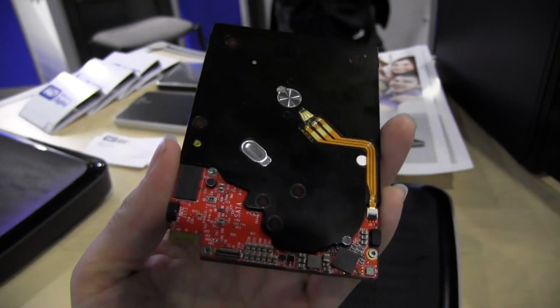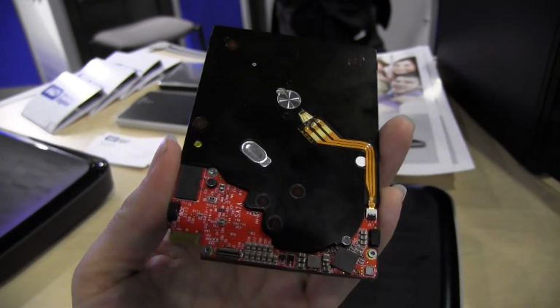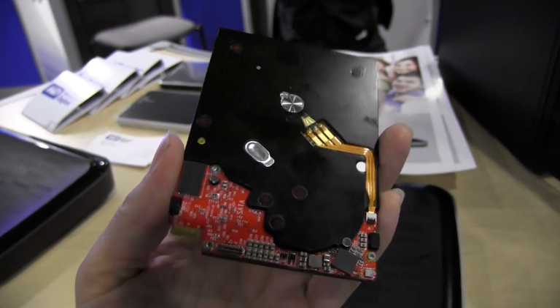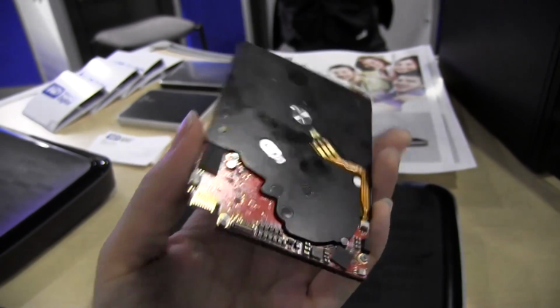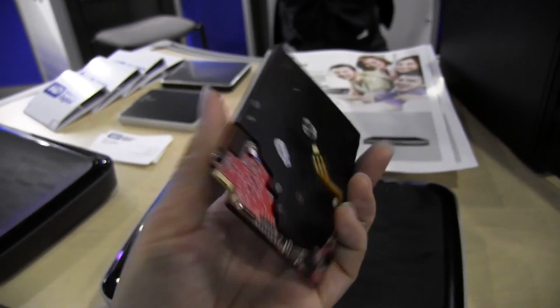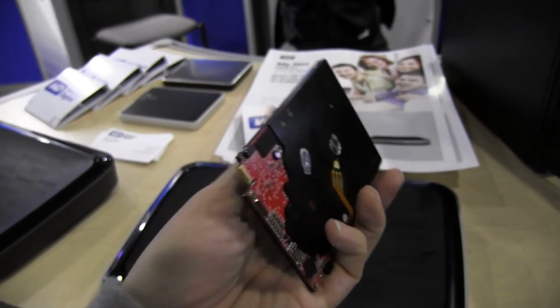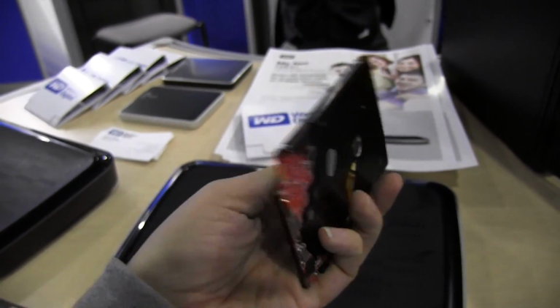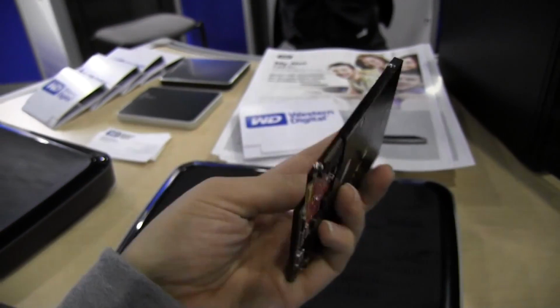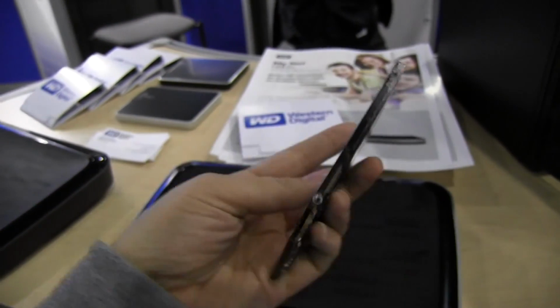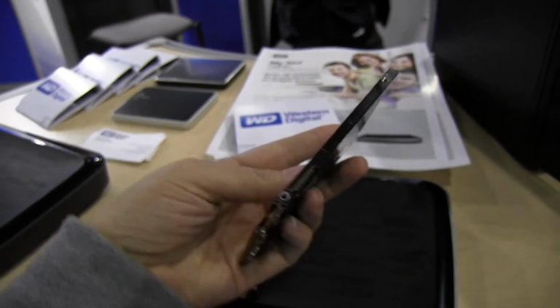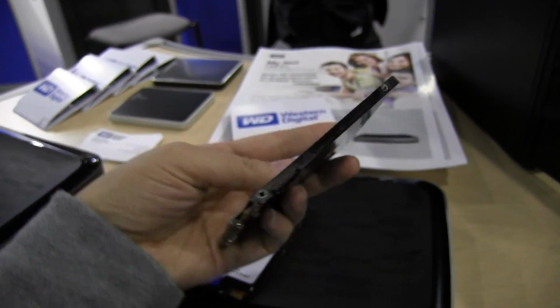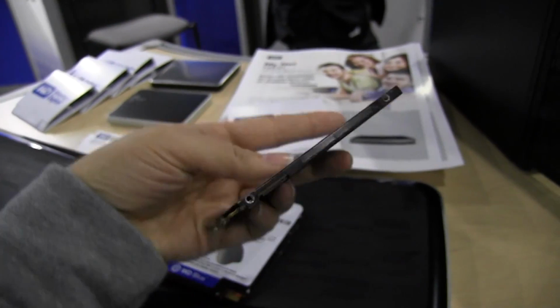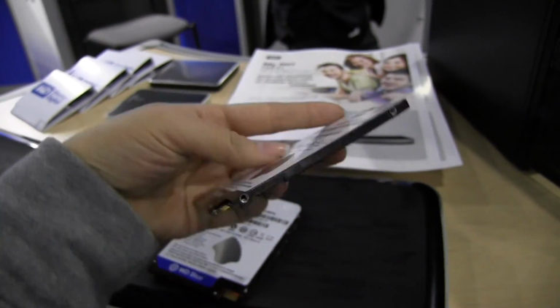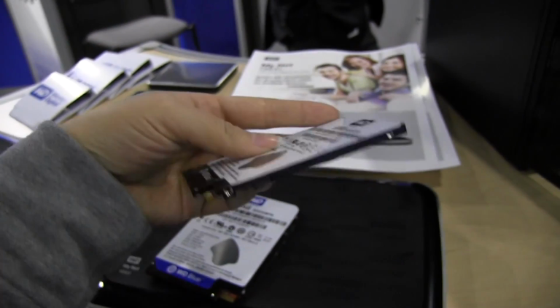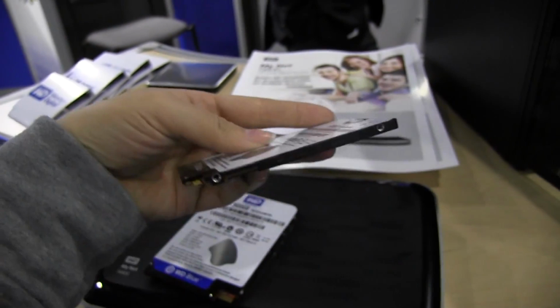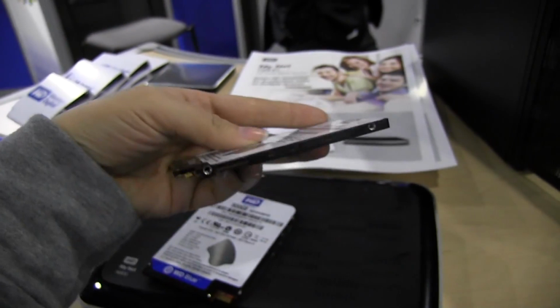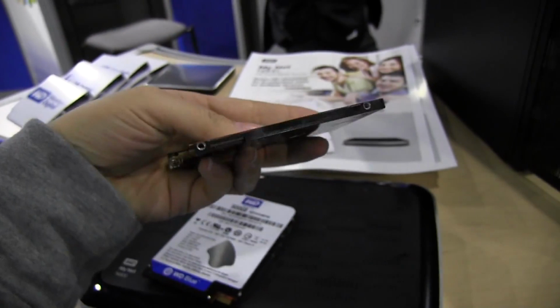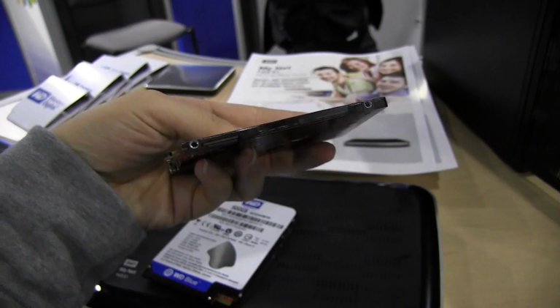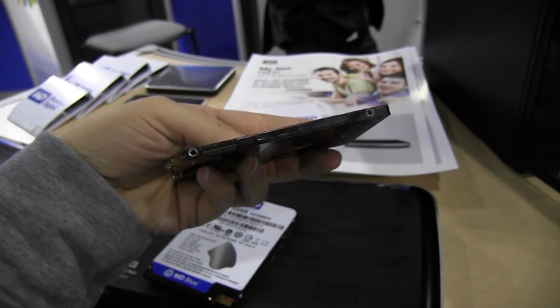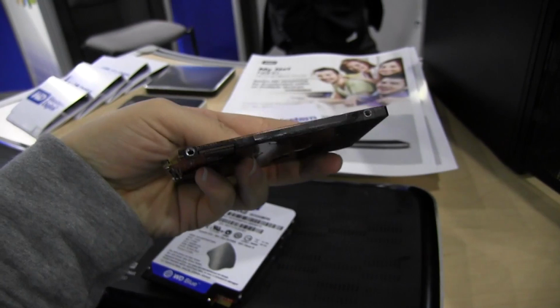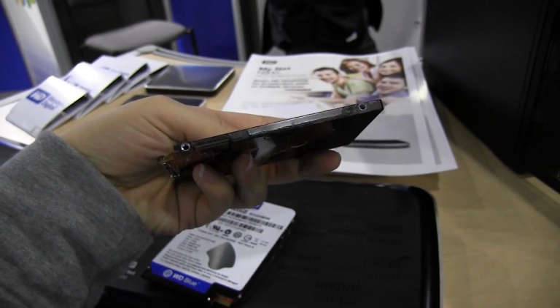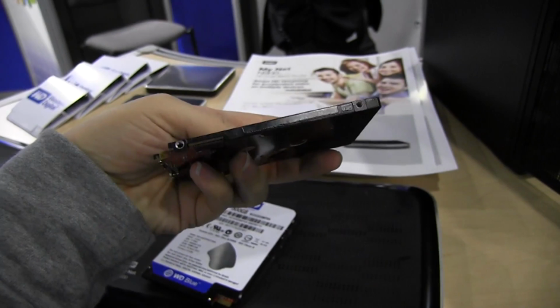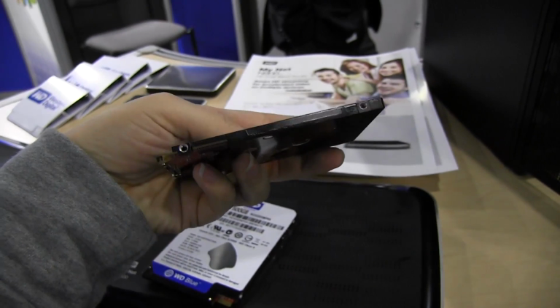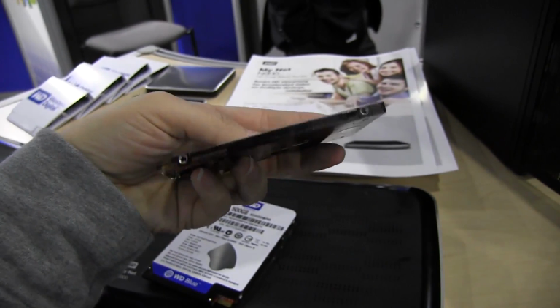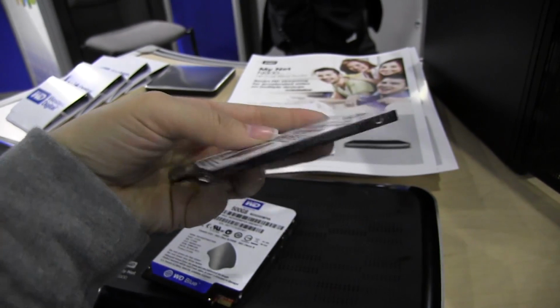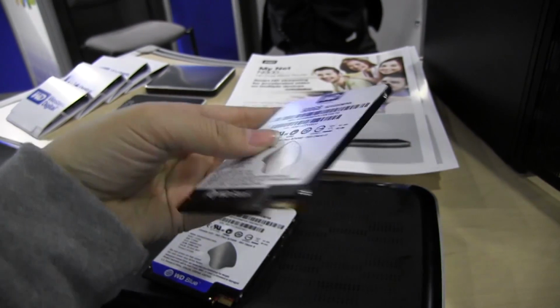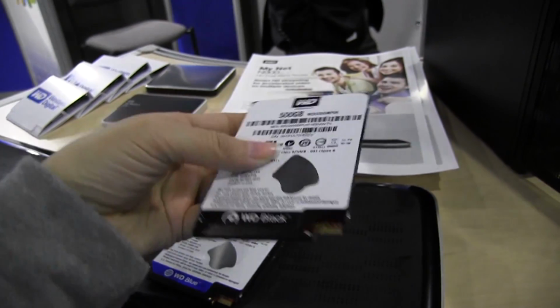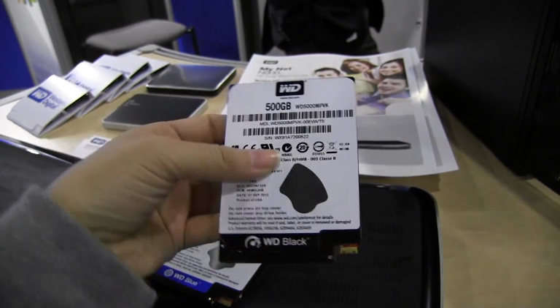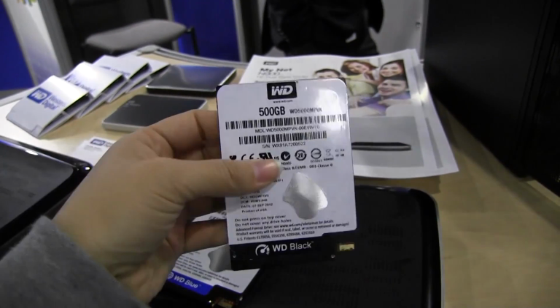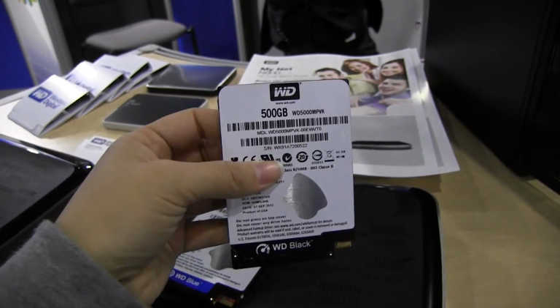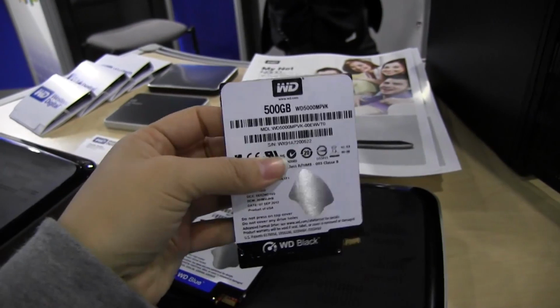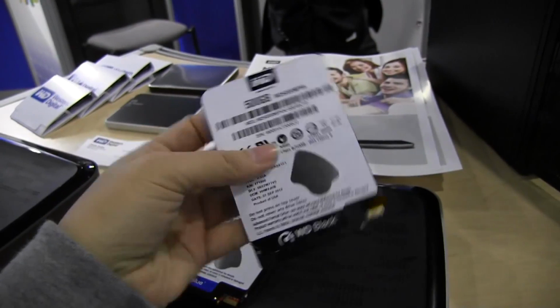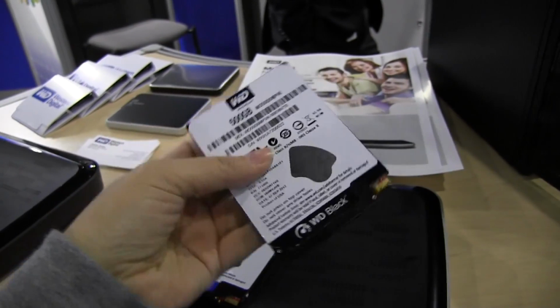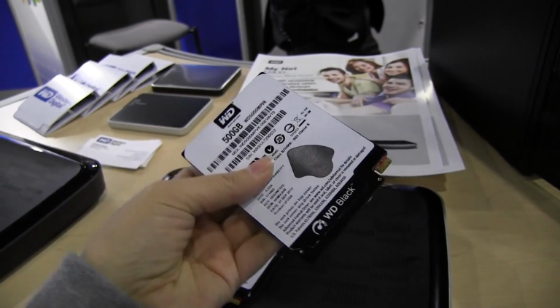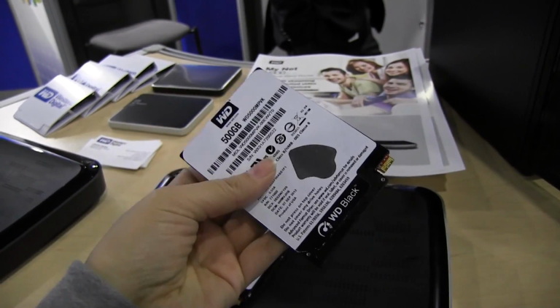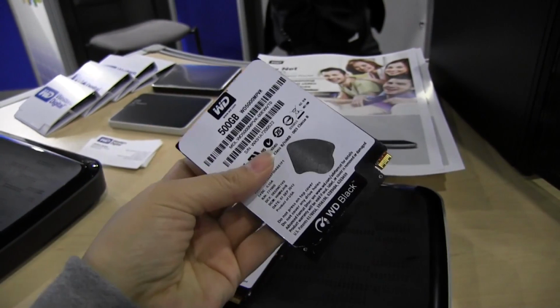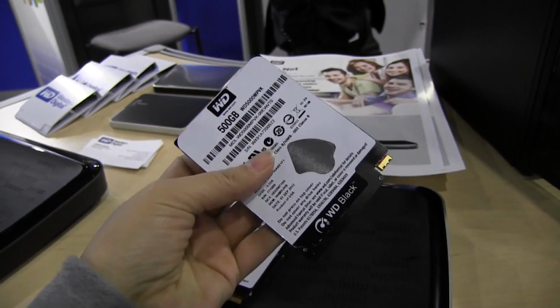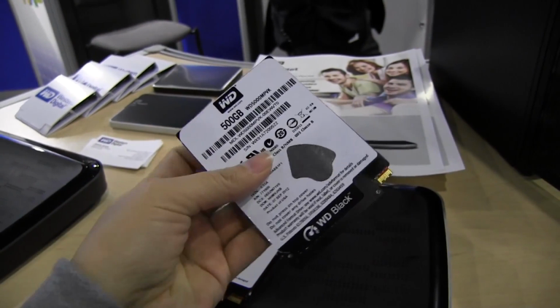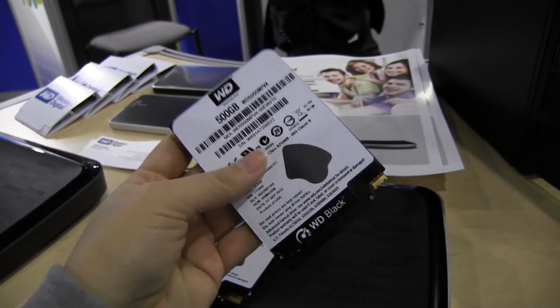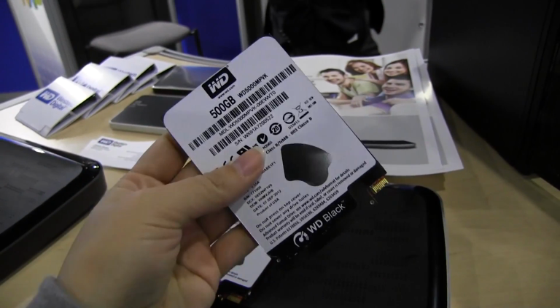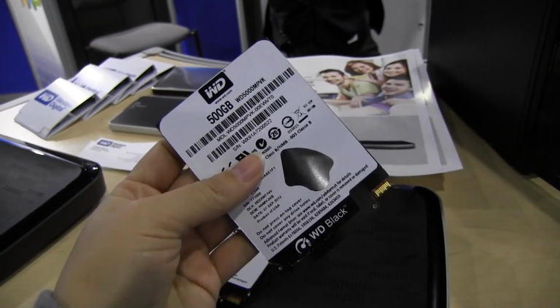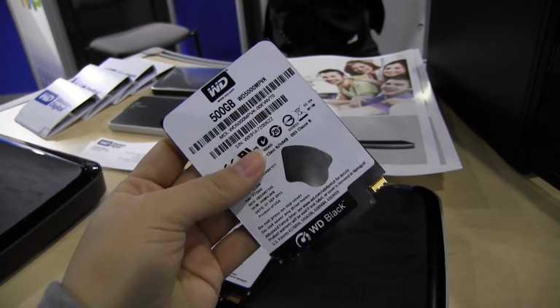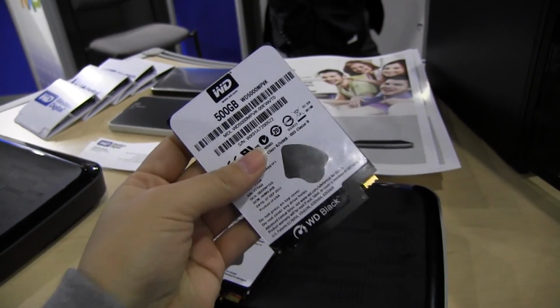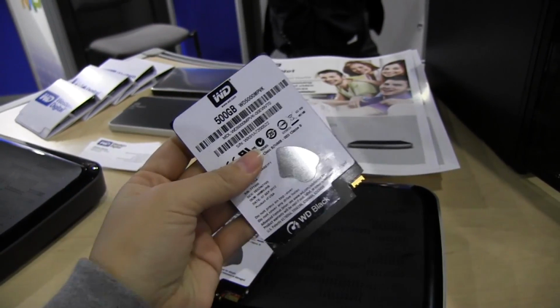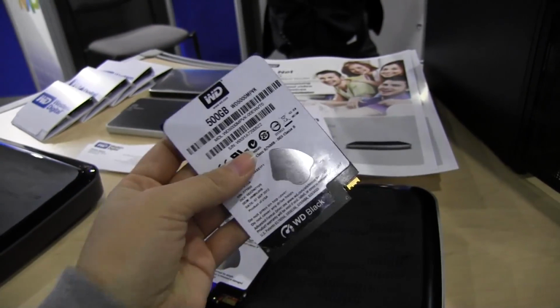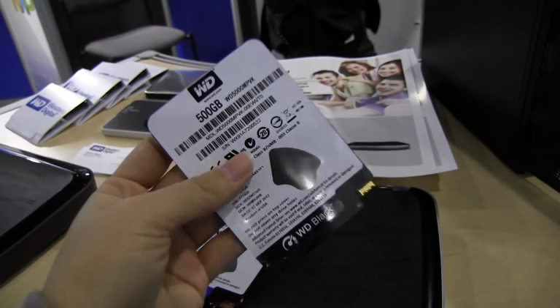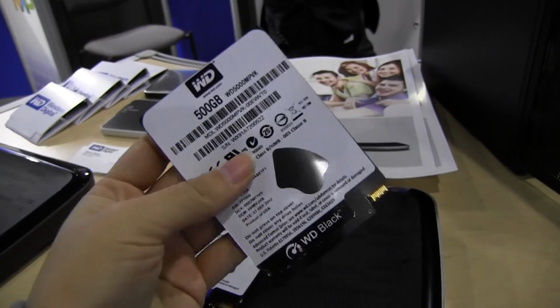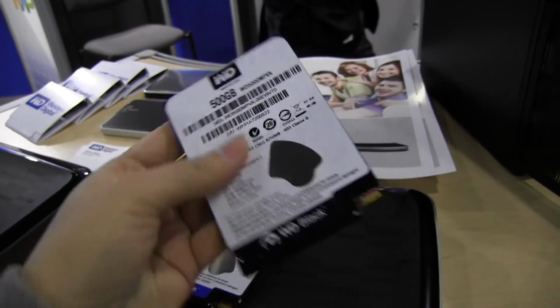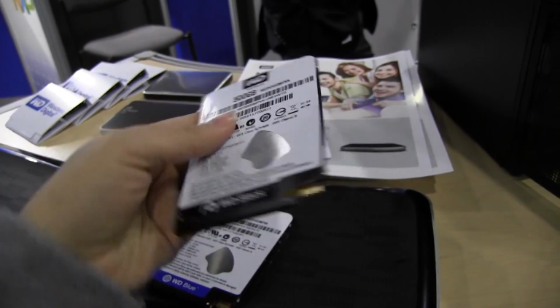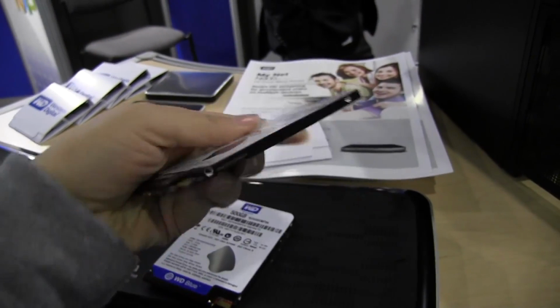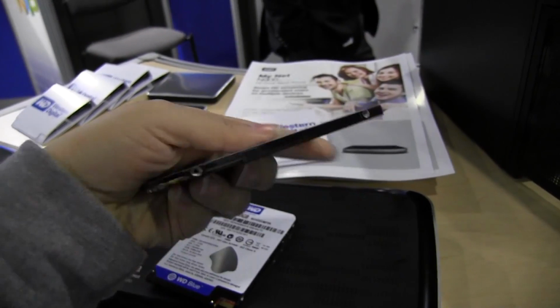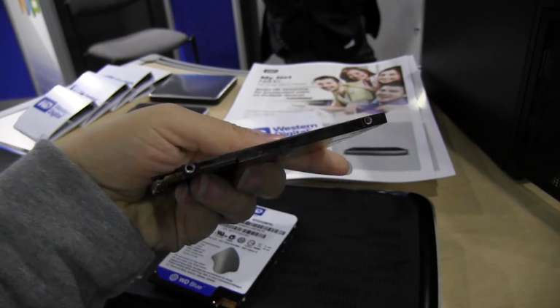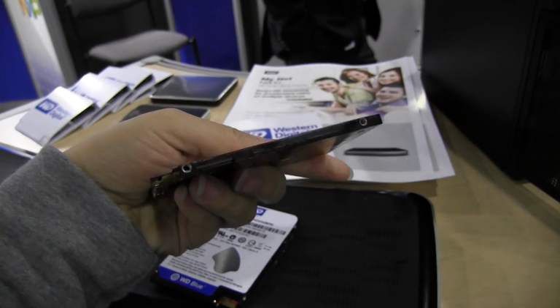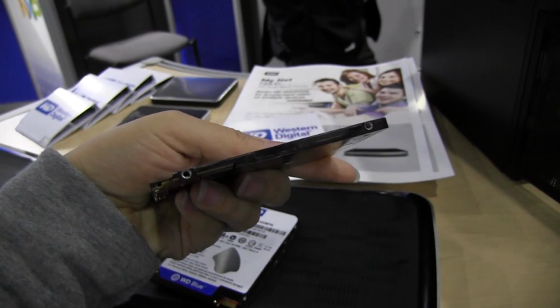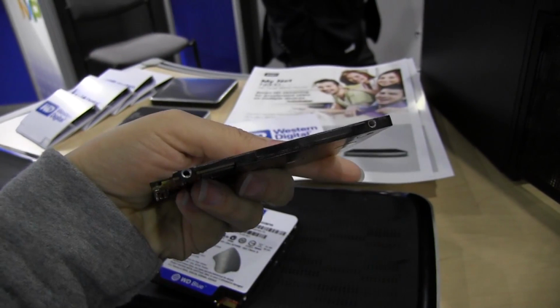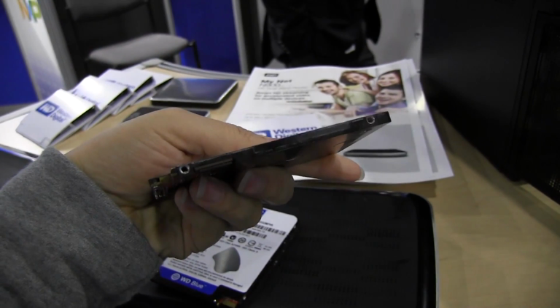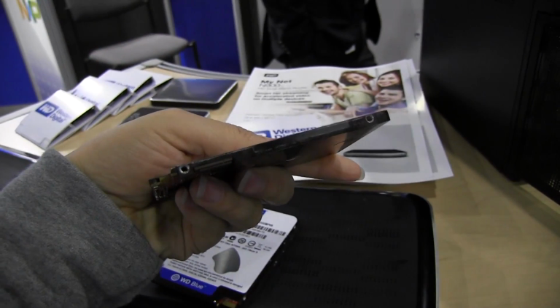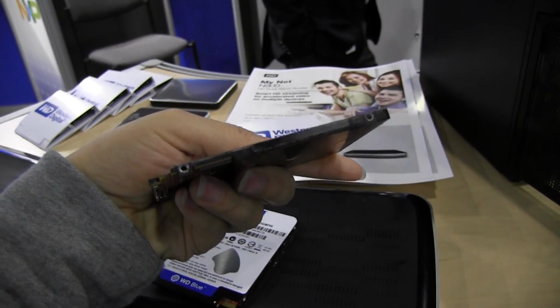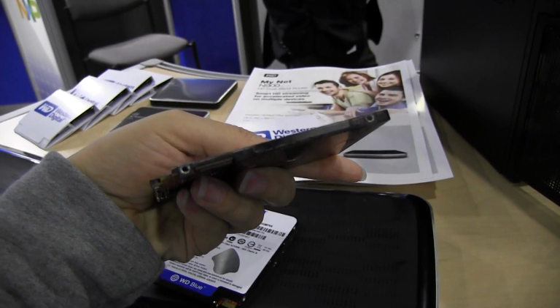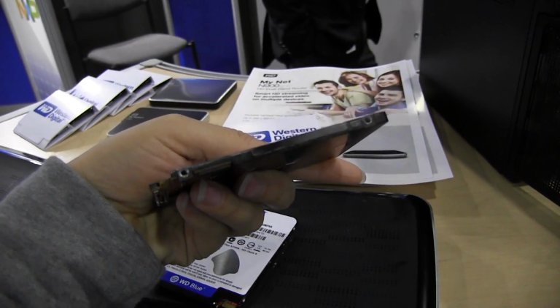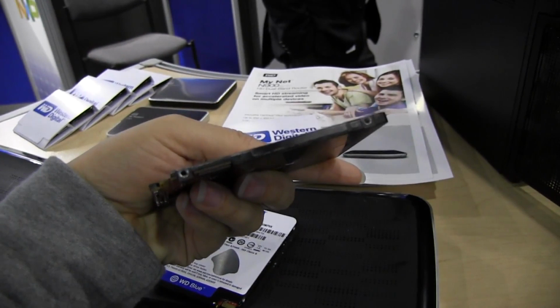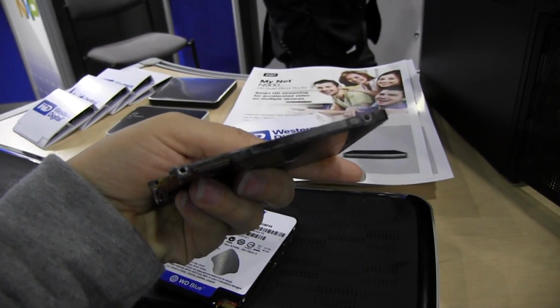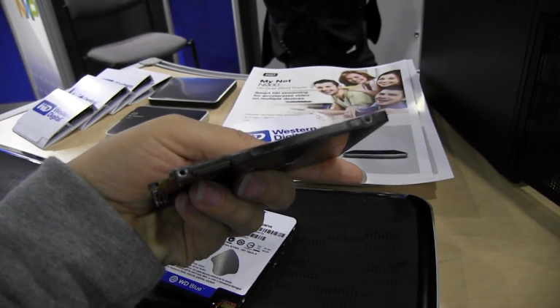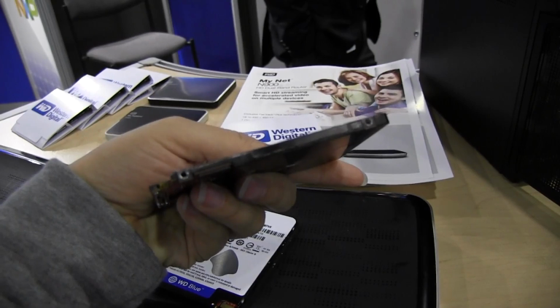But yeah, this is a little taste of what's to come. Nicole Scott from Mobile Geeks, taking a look at Super Thin Hard Drives.